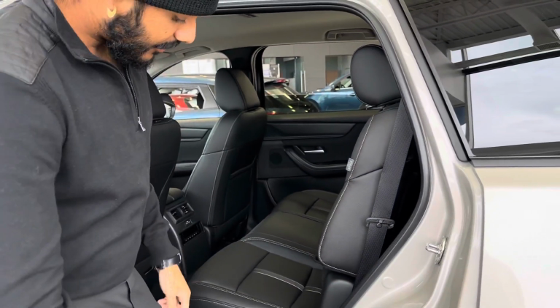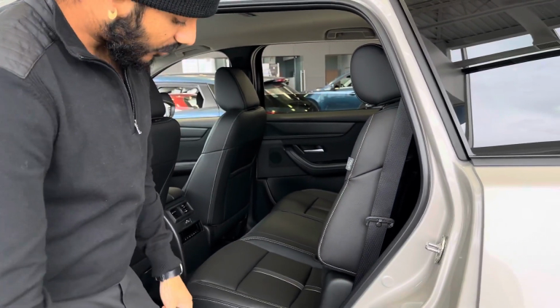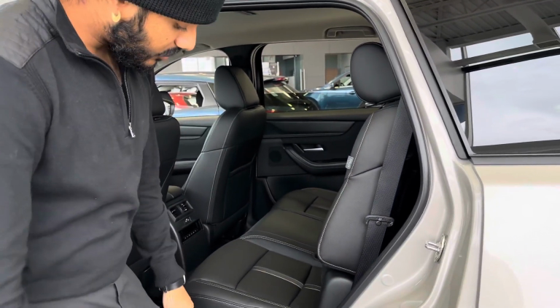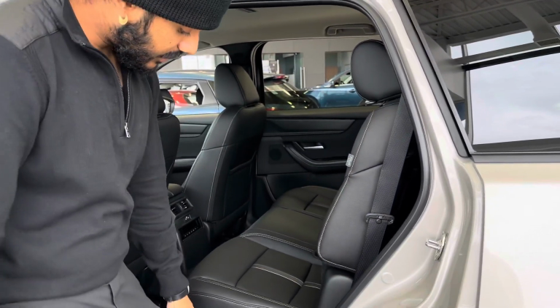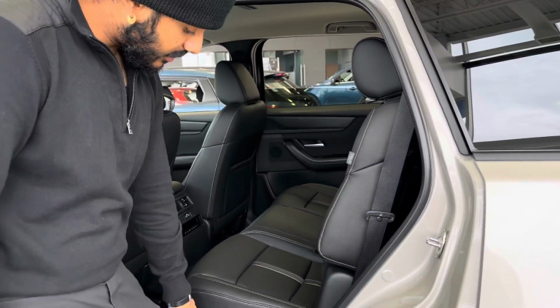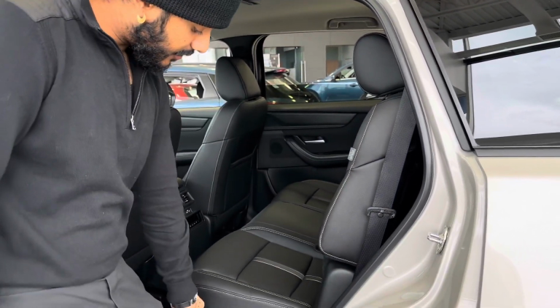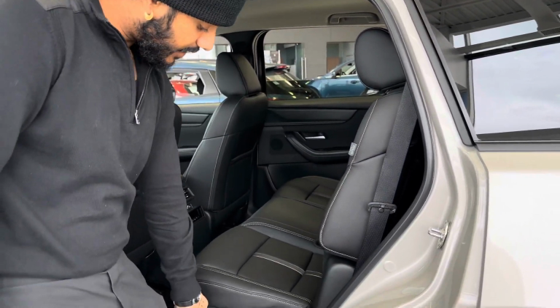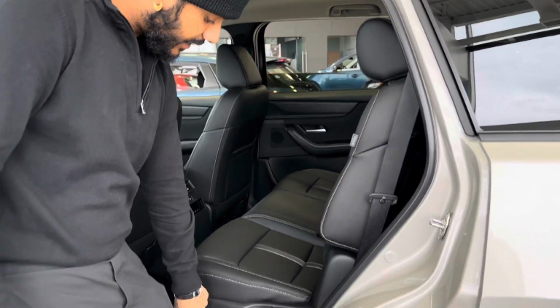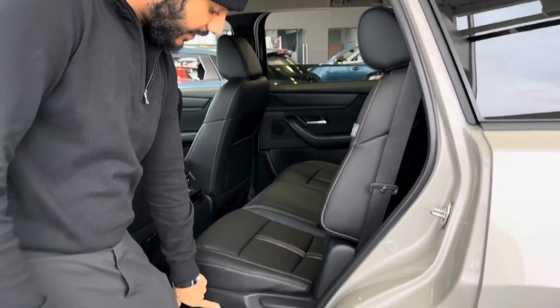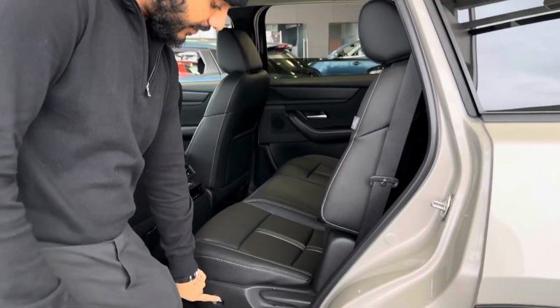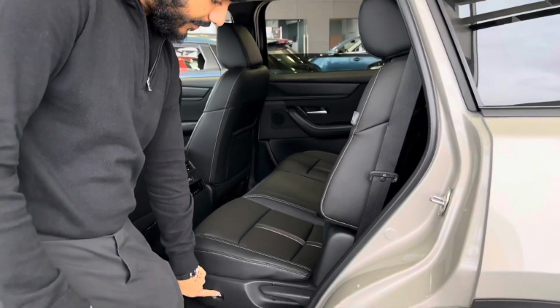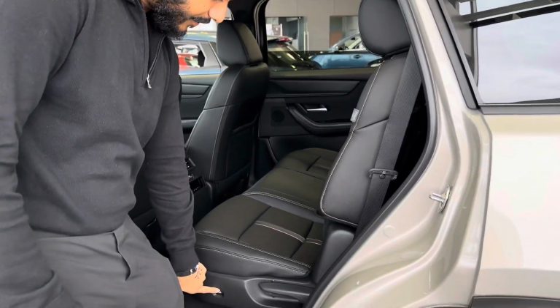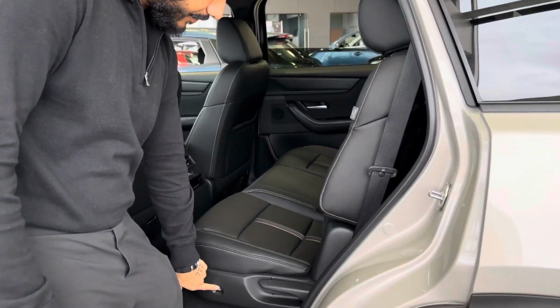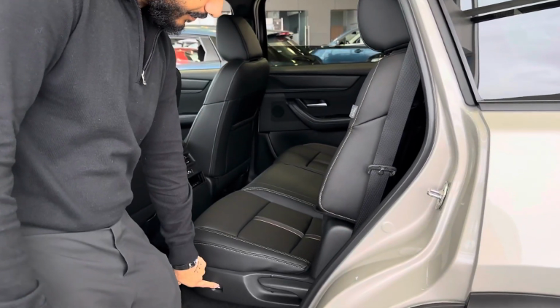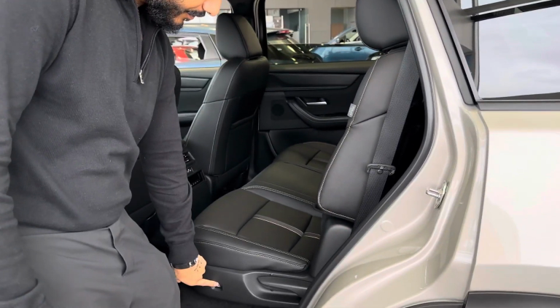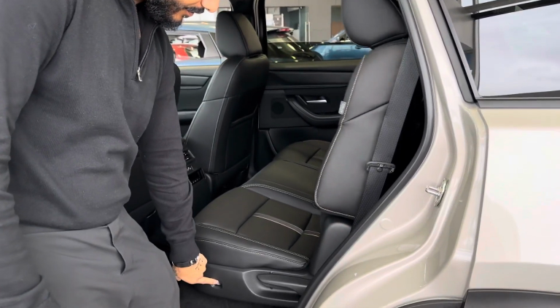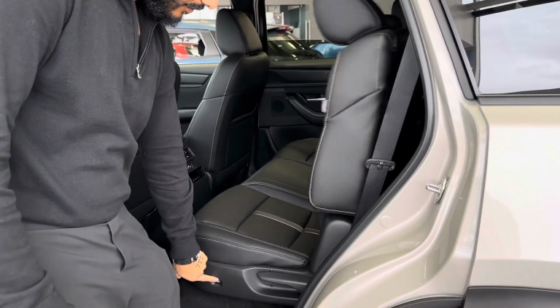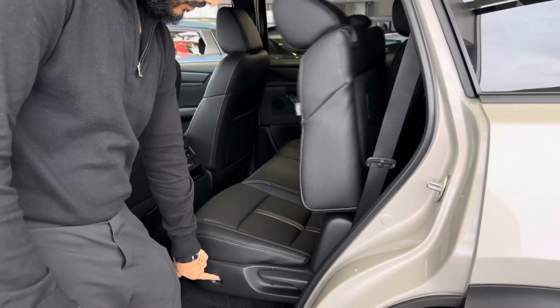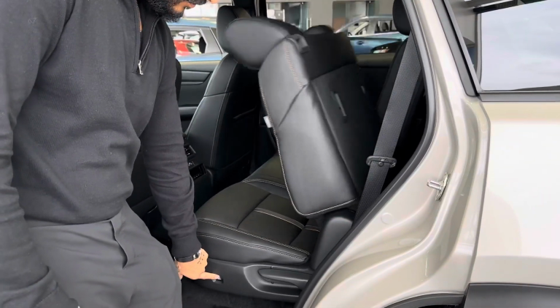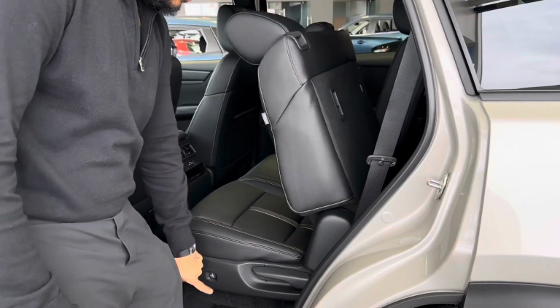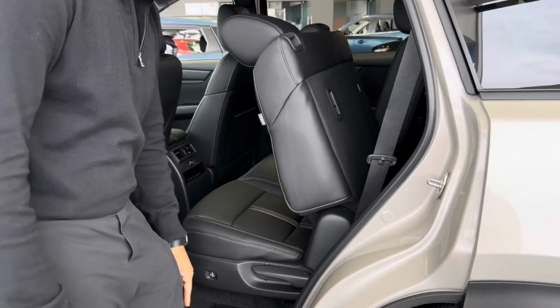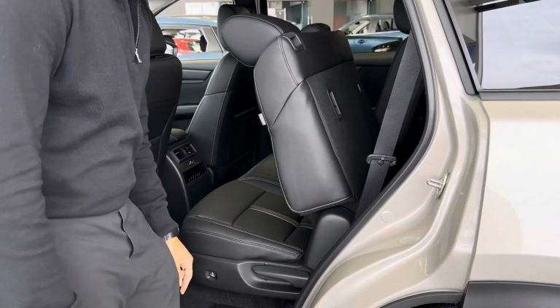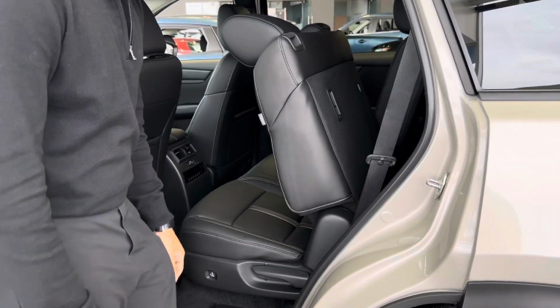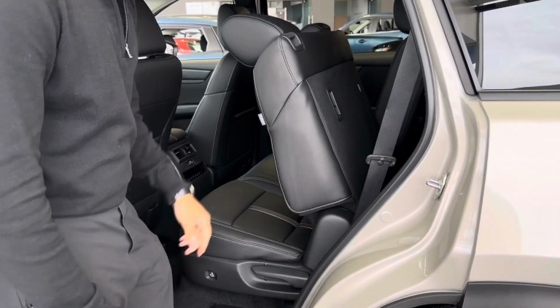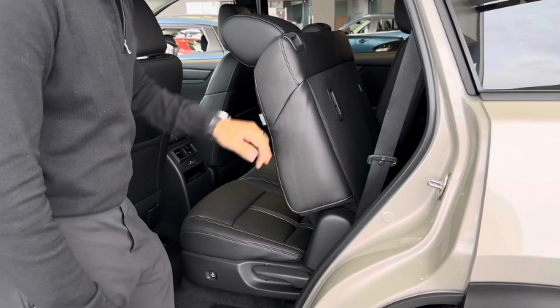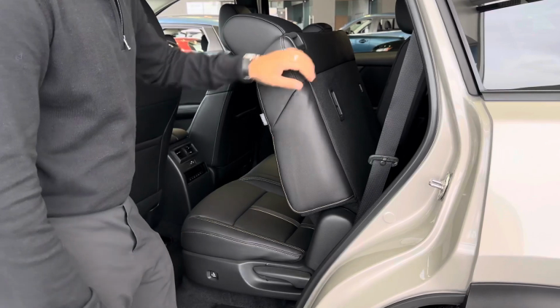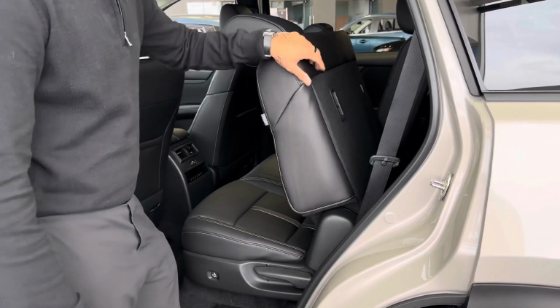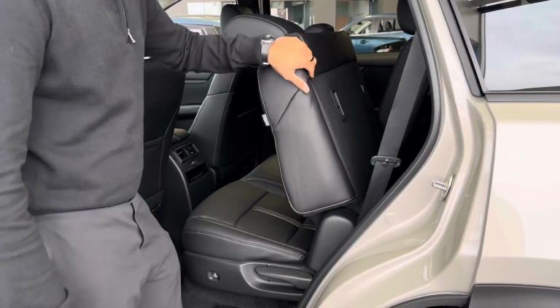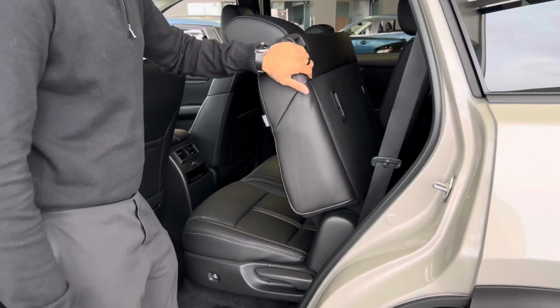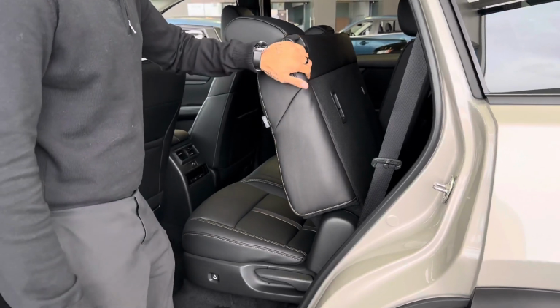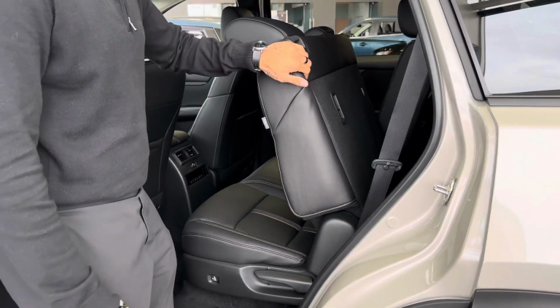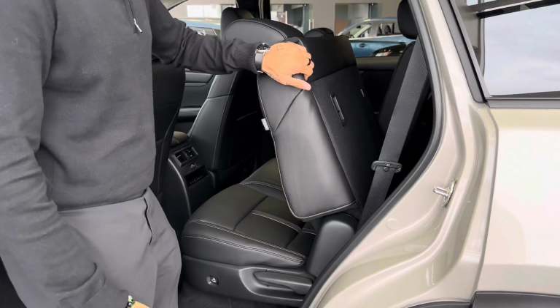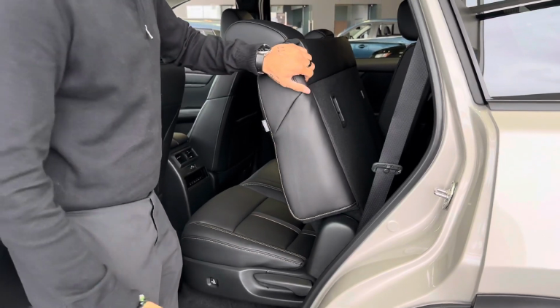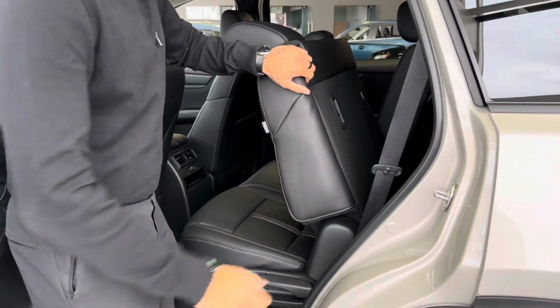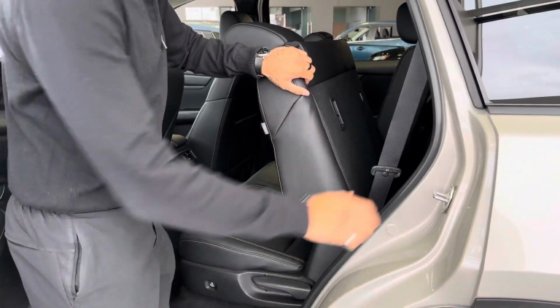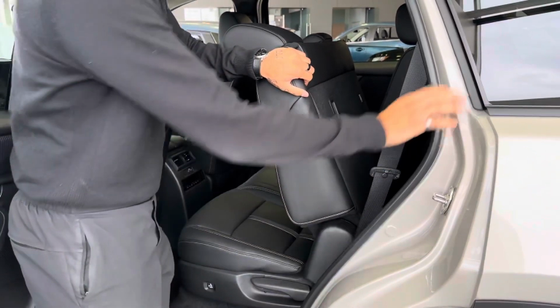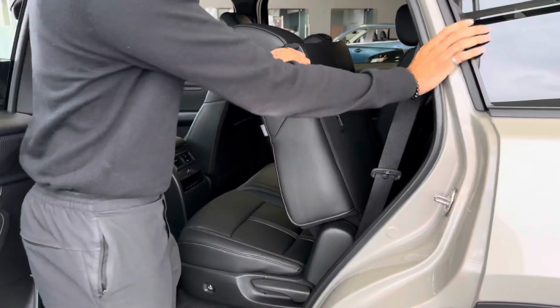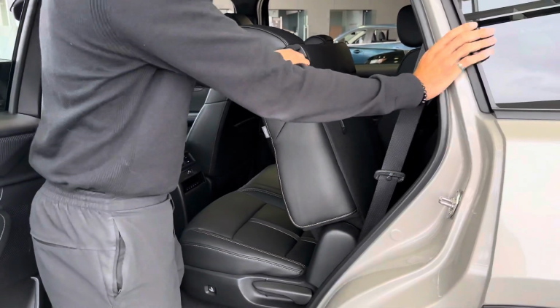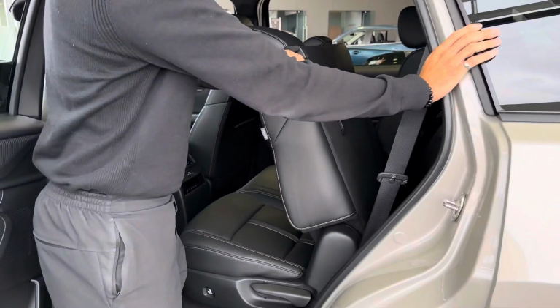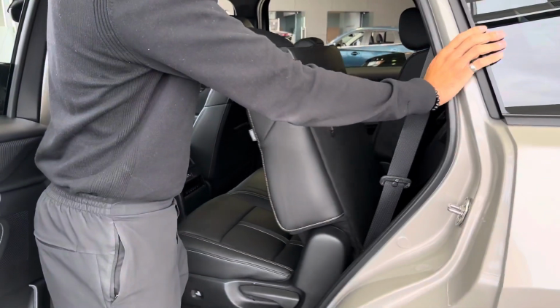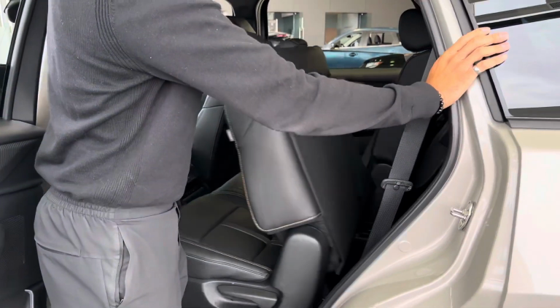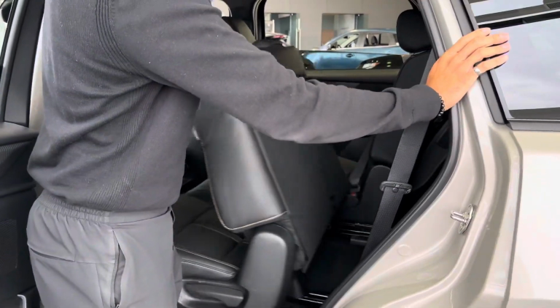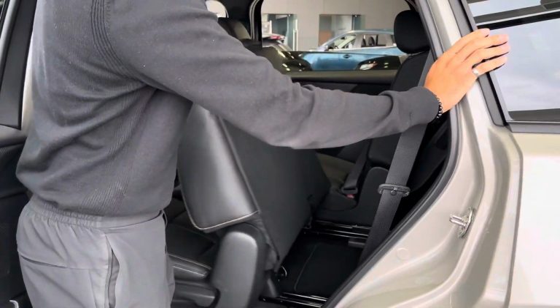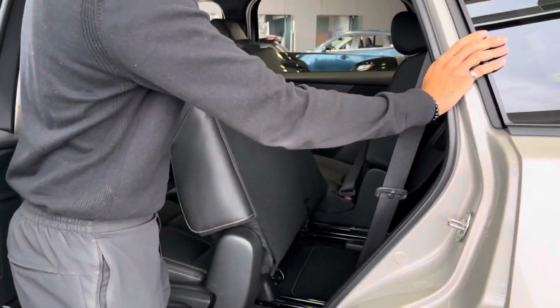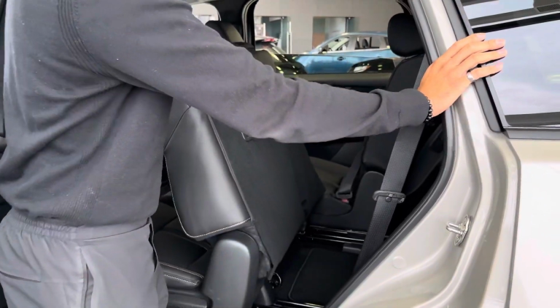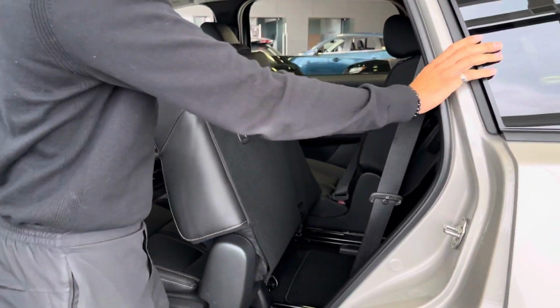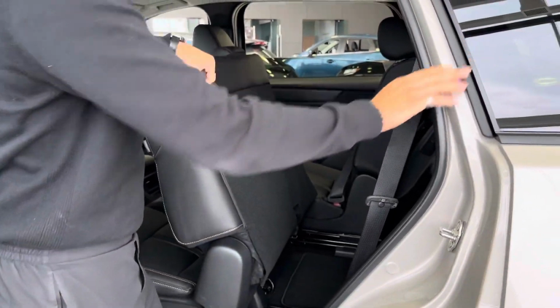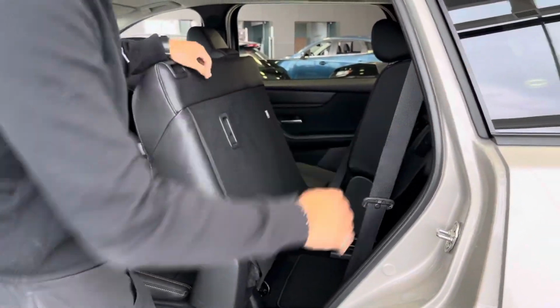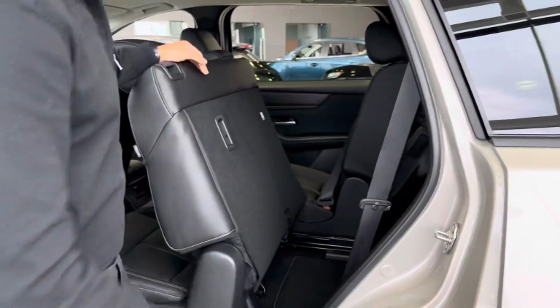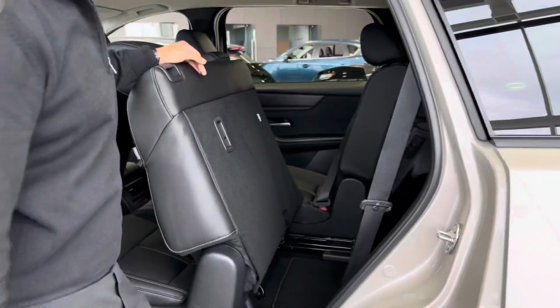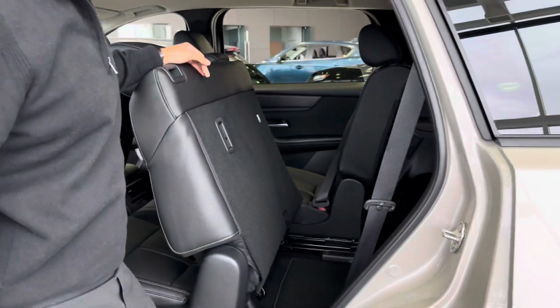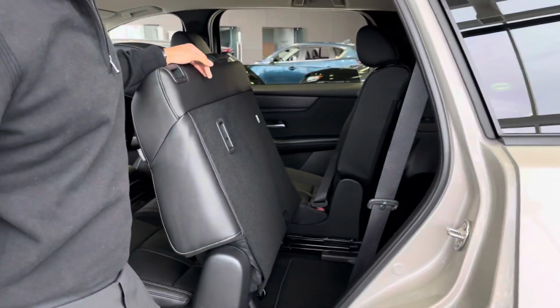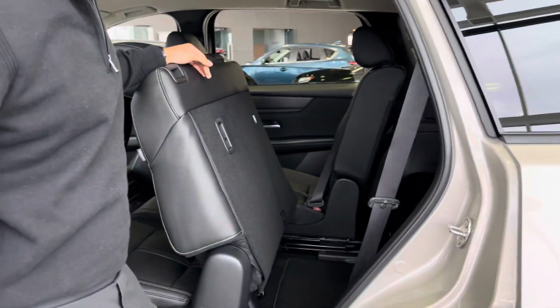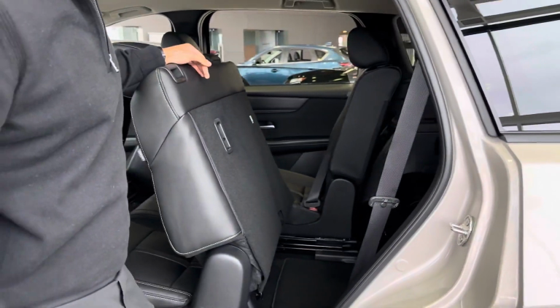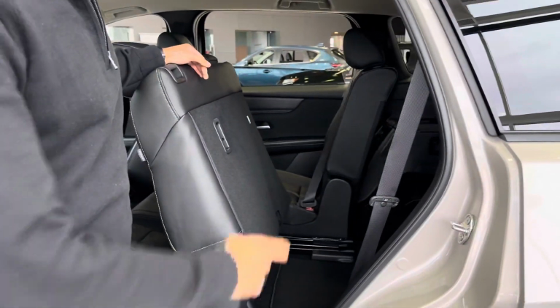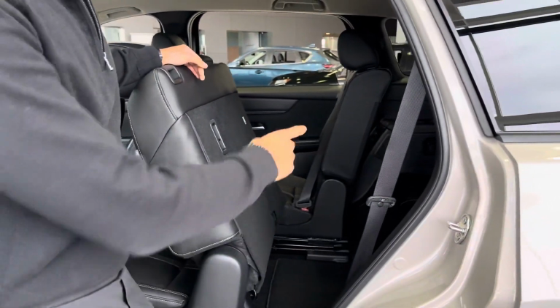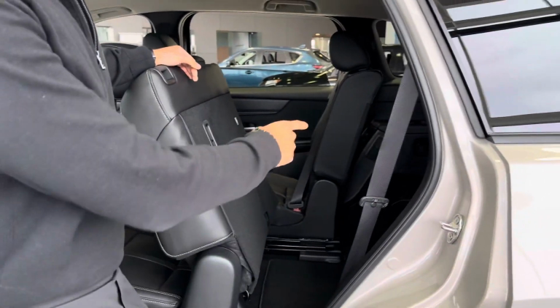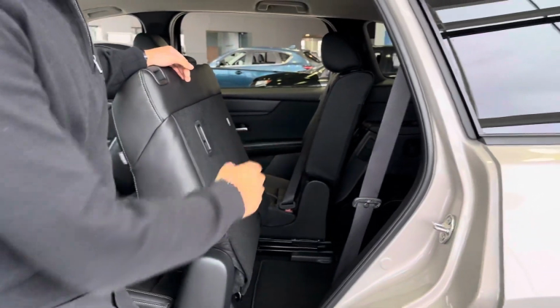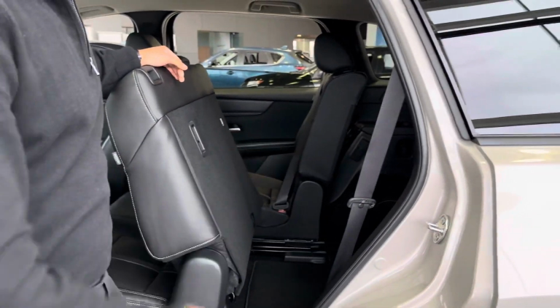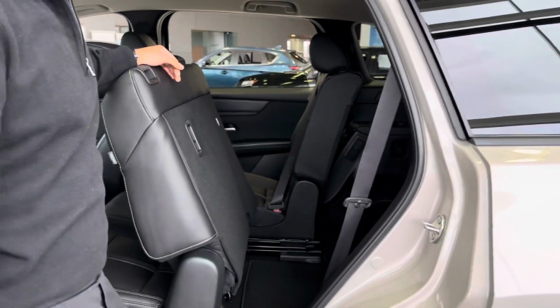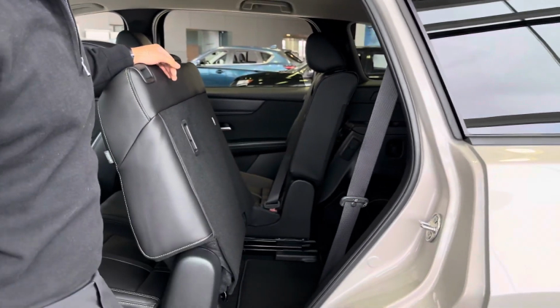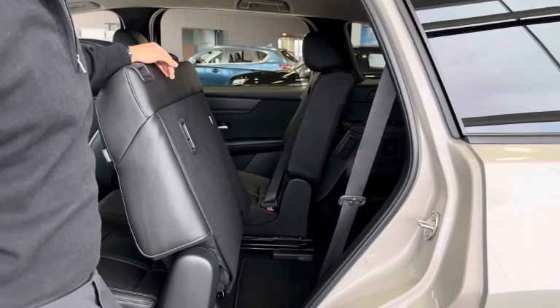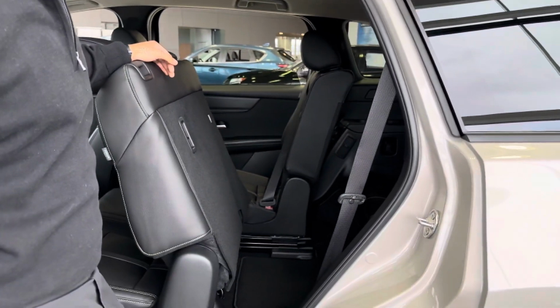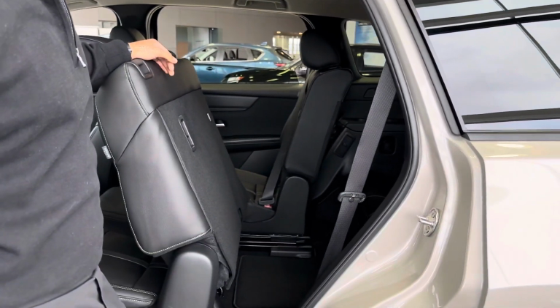Now it also has a button here — look at that. I'm pulling this this way and that's your third-row space right in the back.